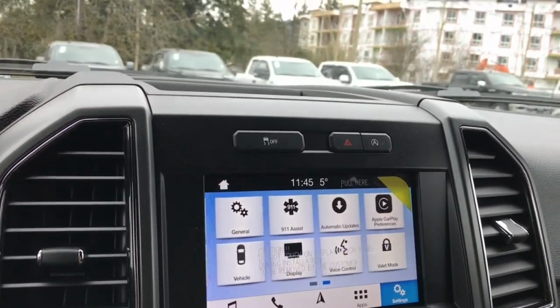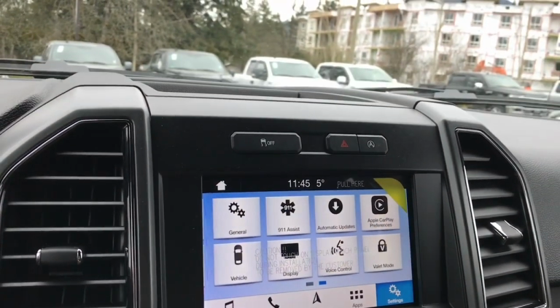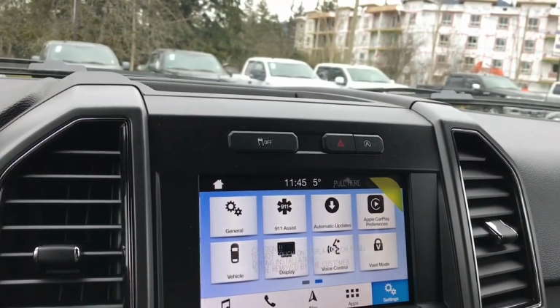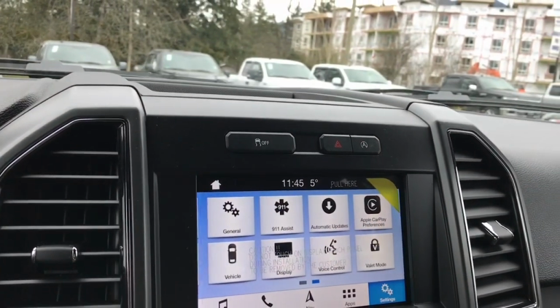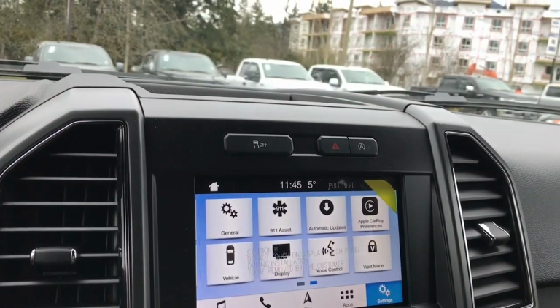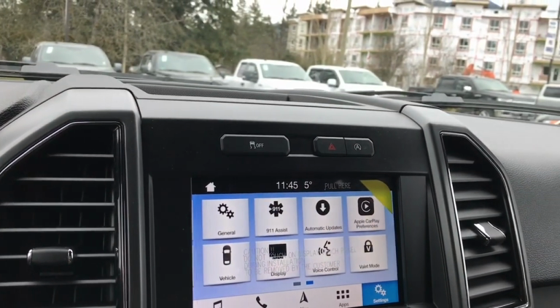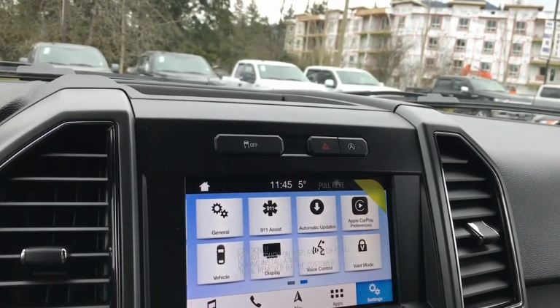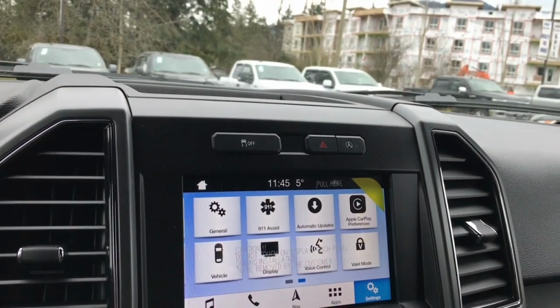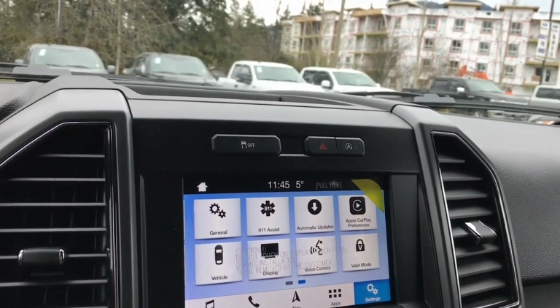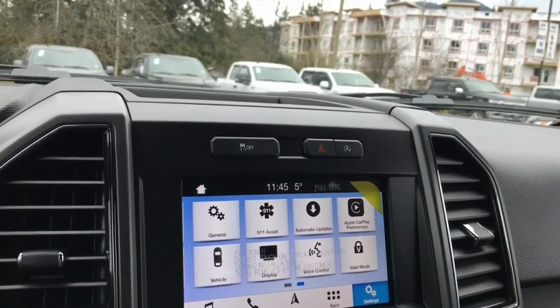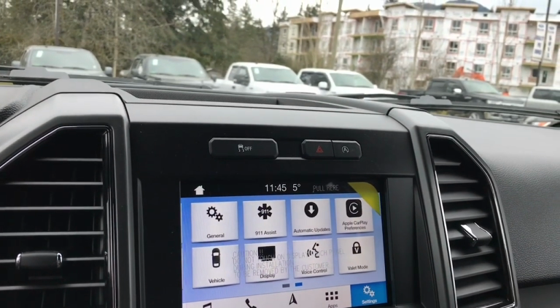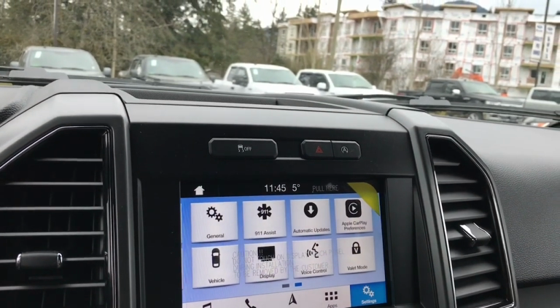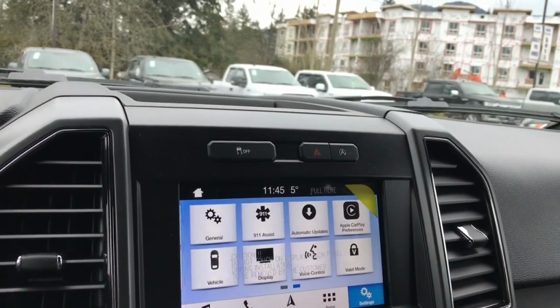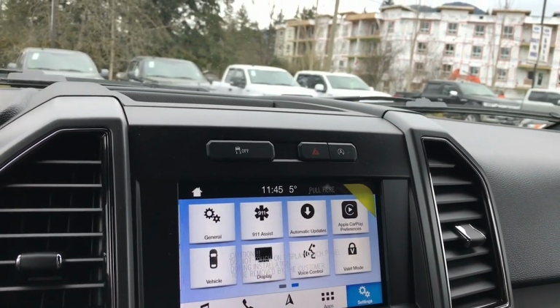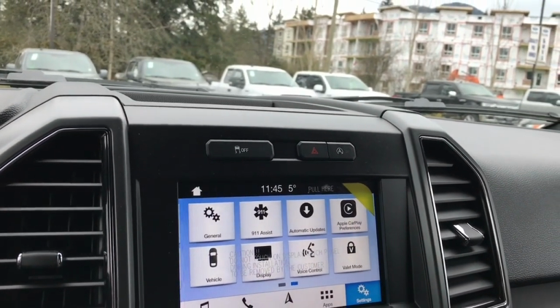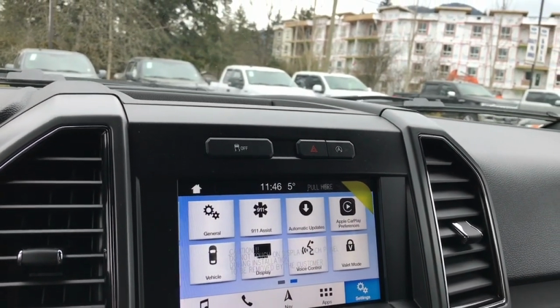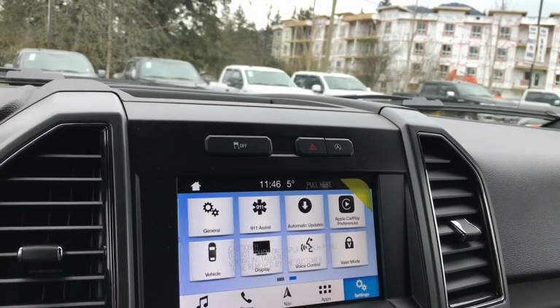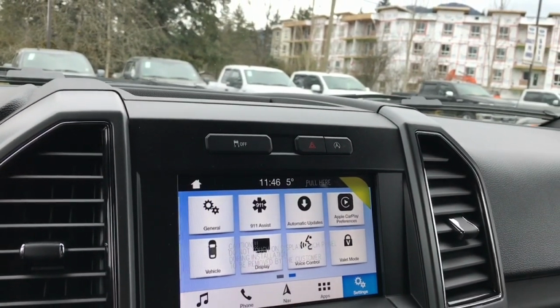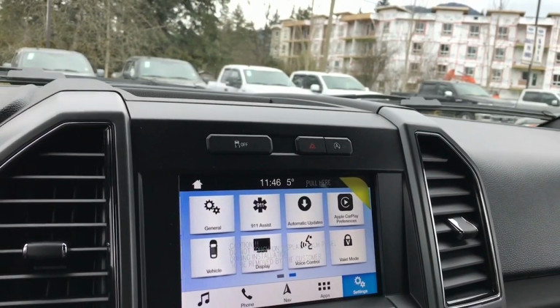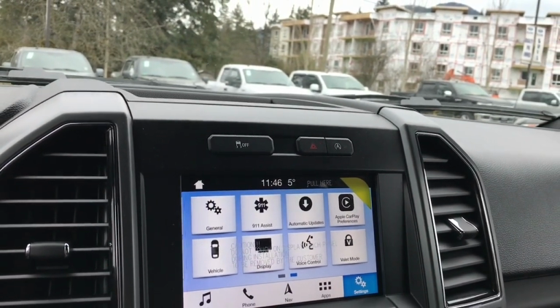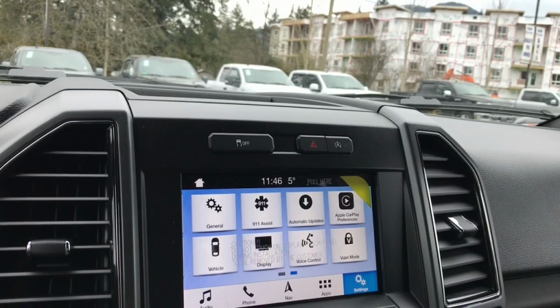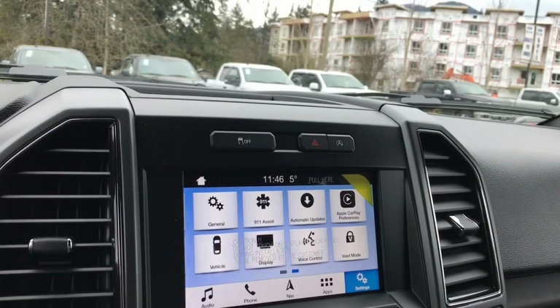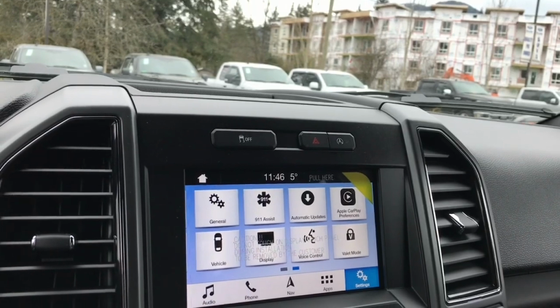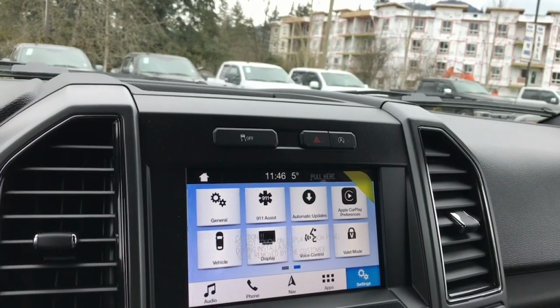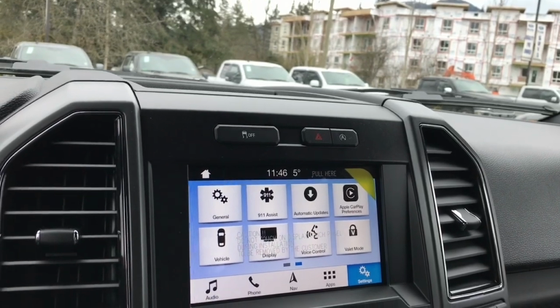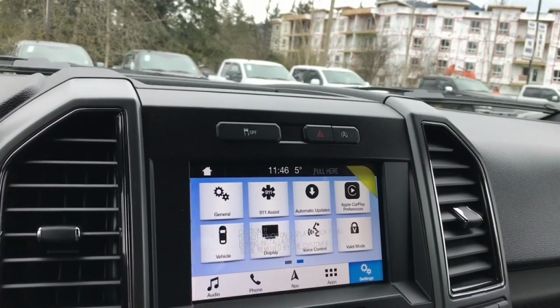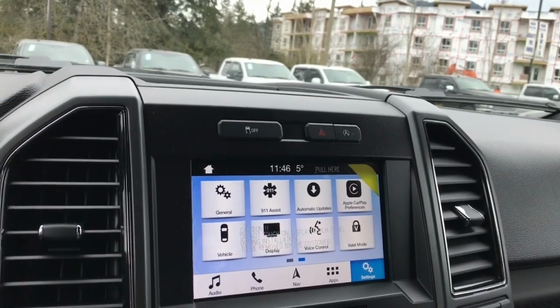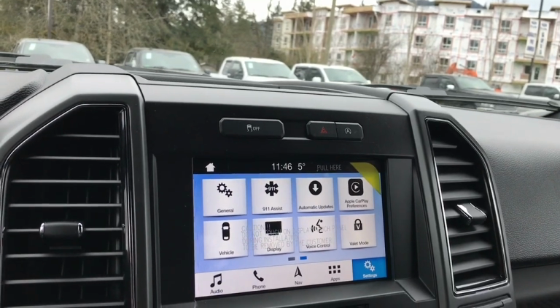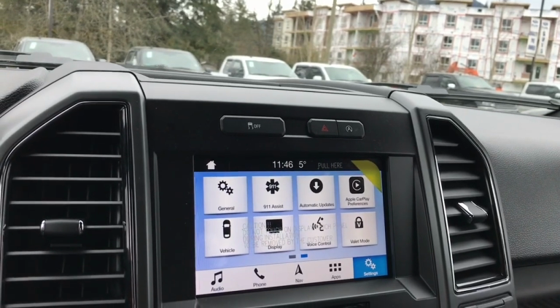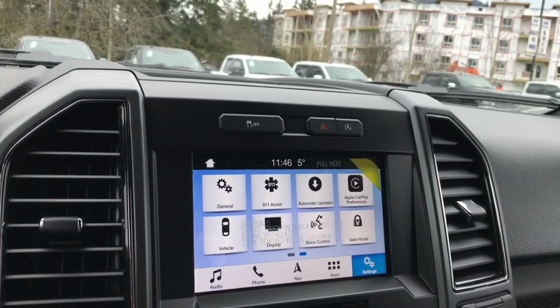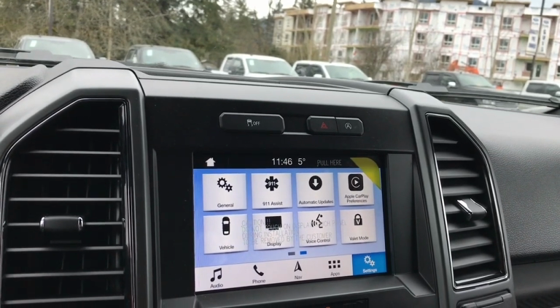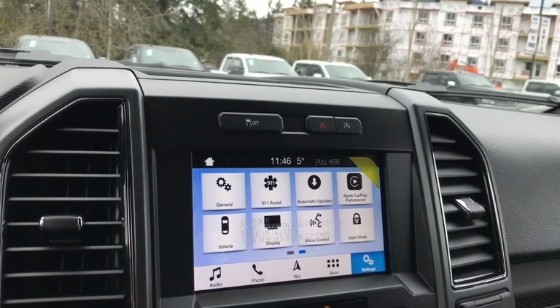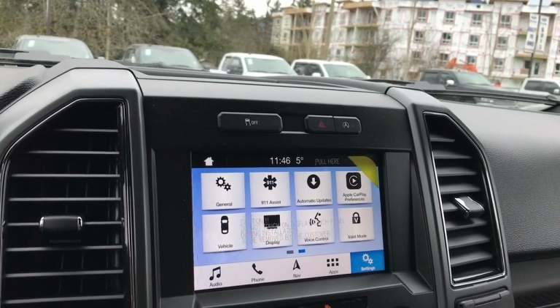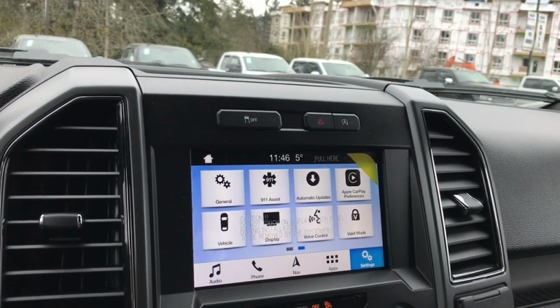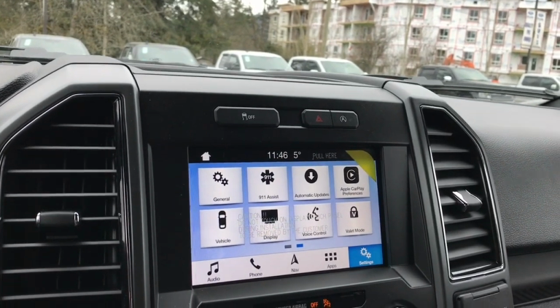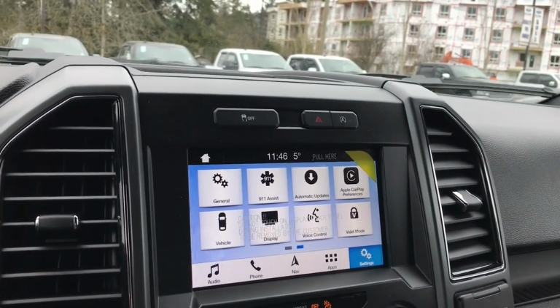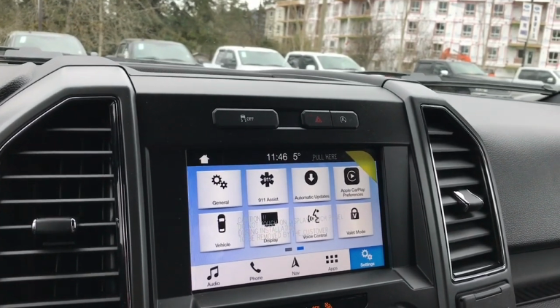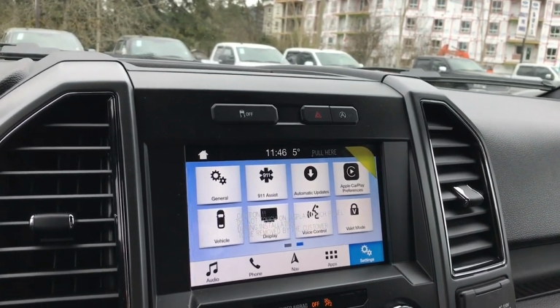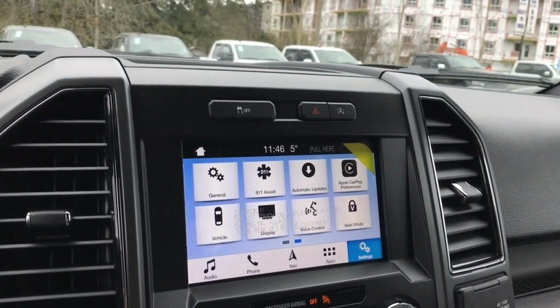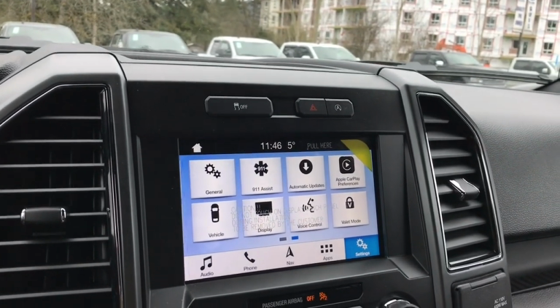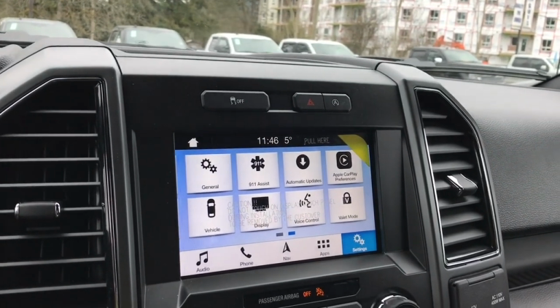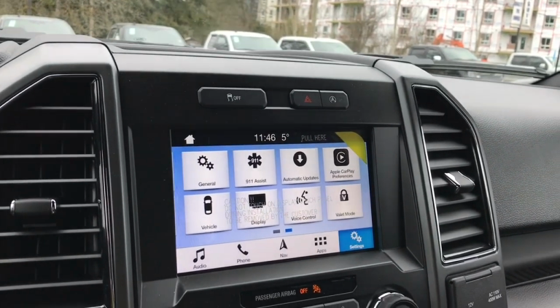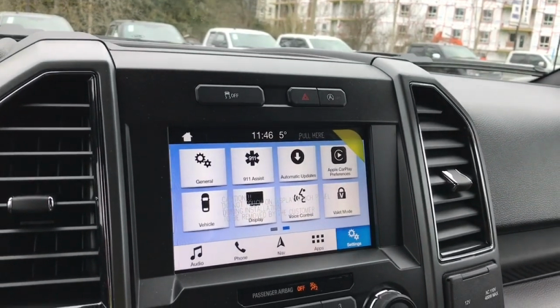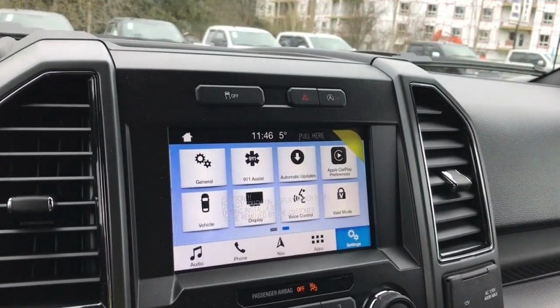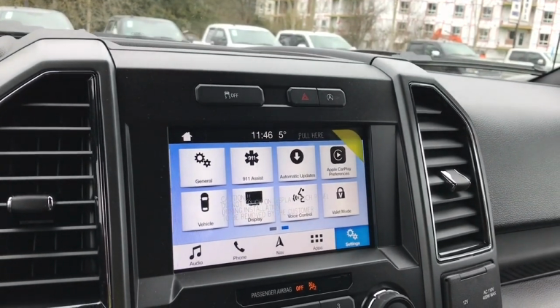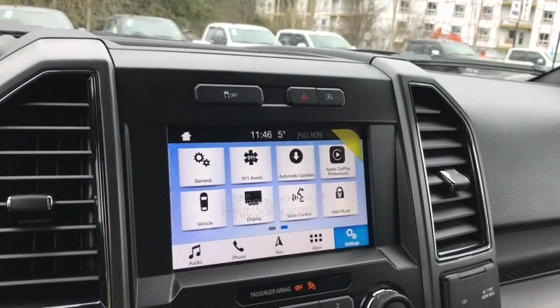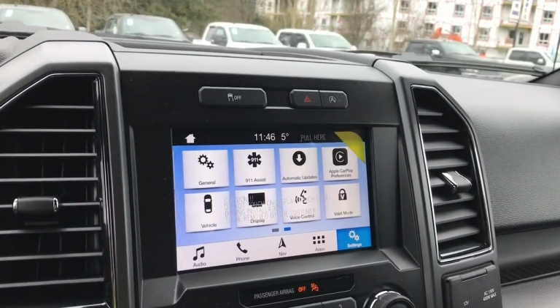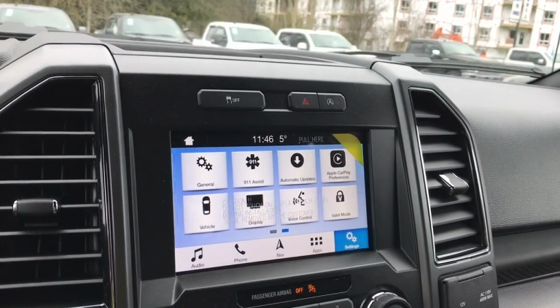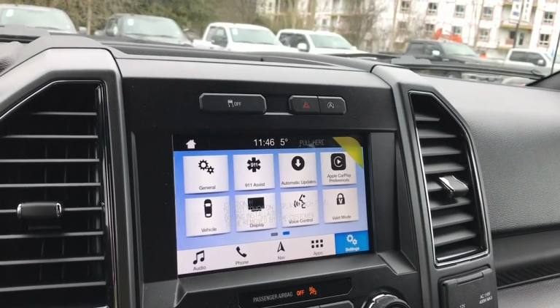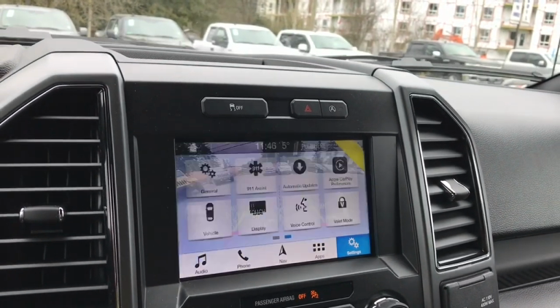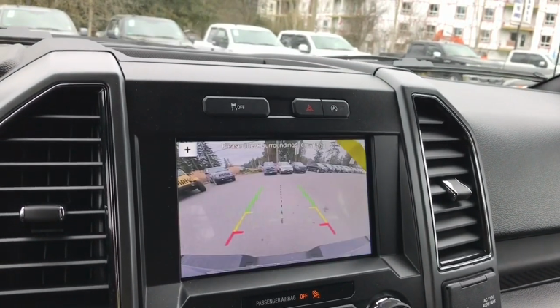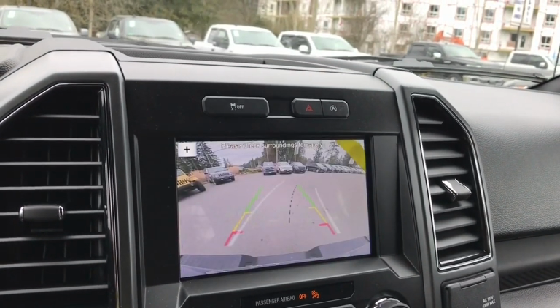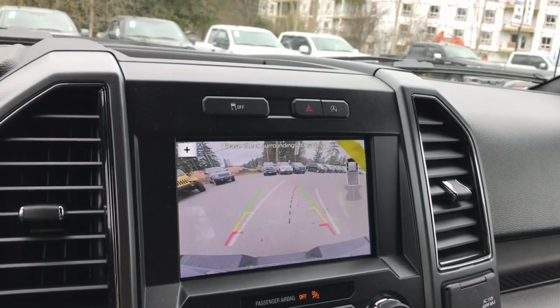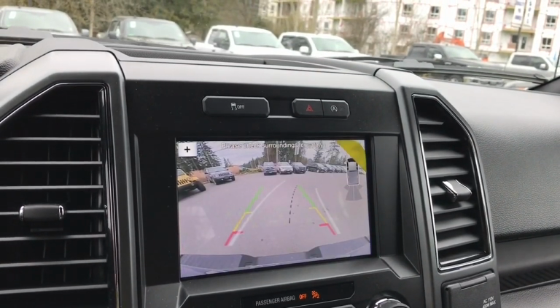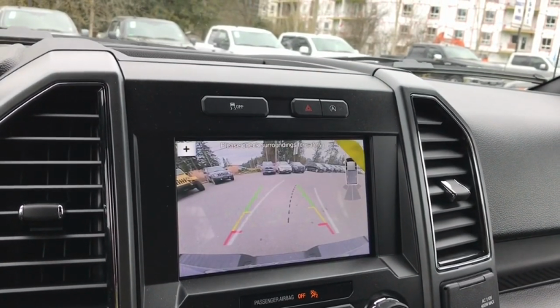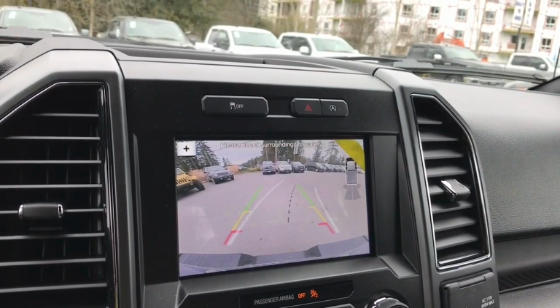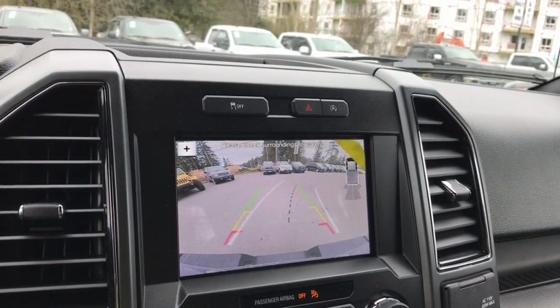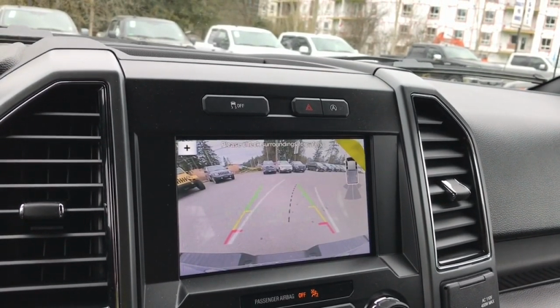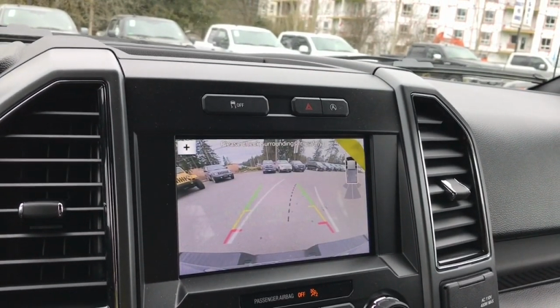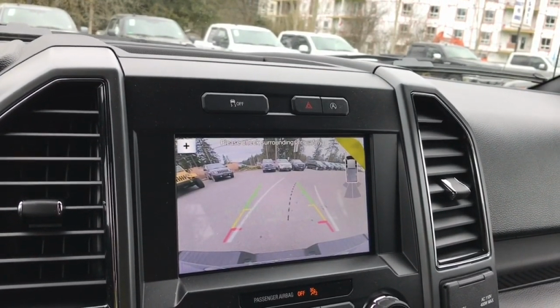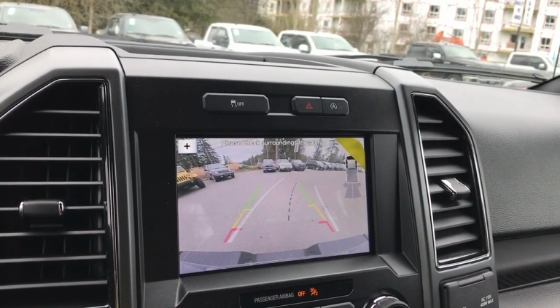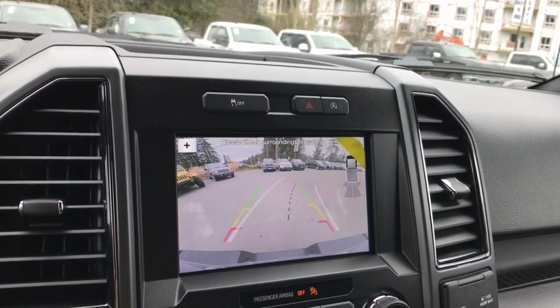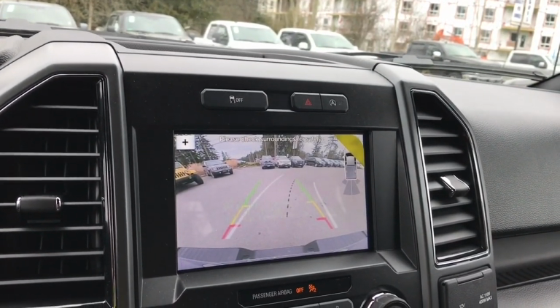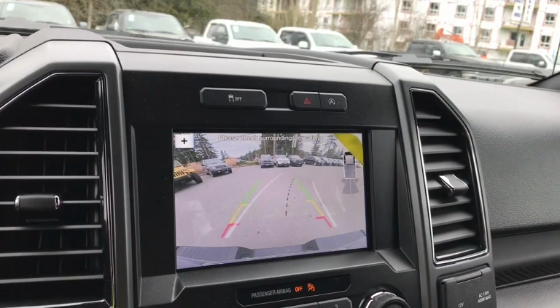Things like automatic updates, Apple CarPlay, your display screen settings and so forth. And when you put the vehicle in reverse, this is where you're going to see your backup camera view.